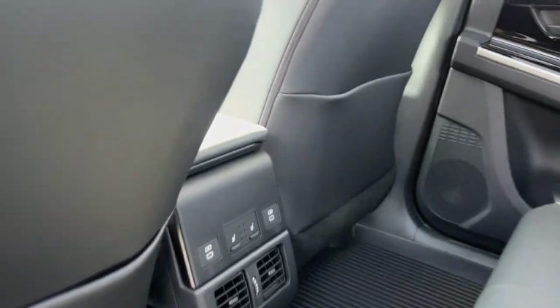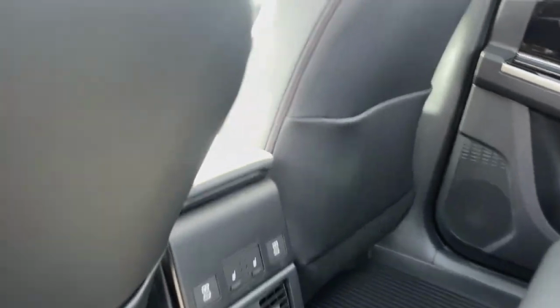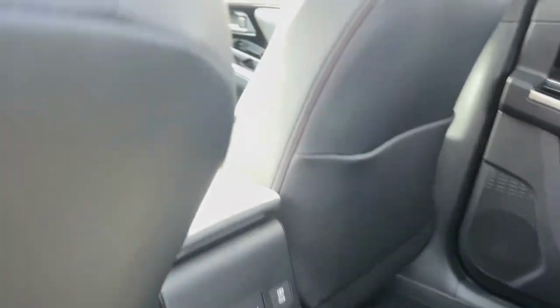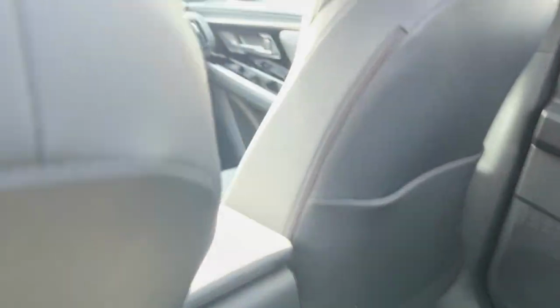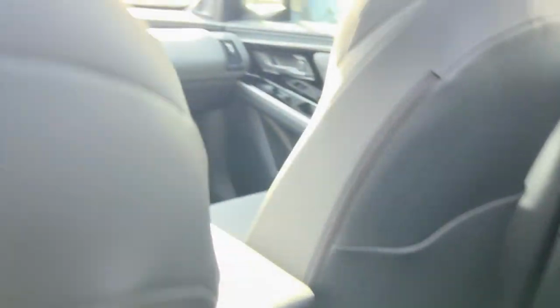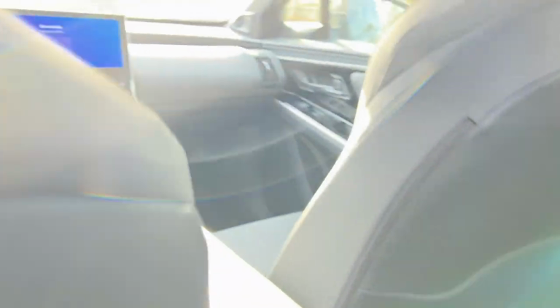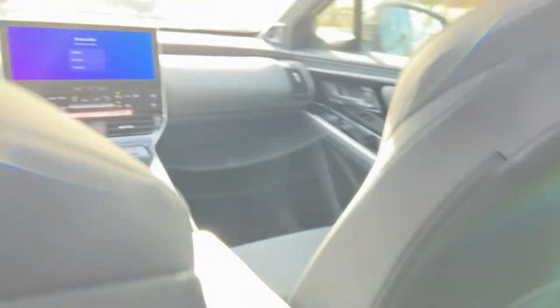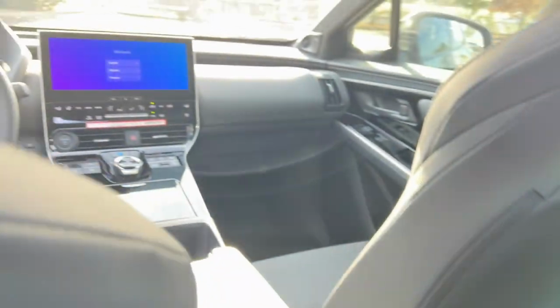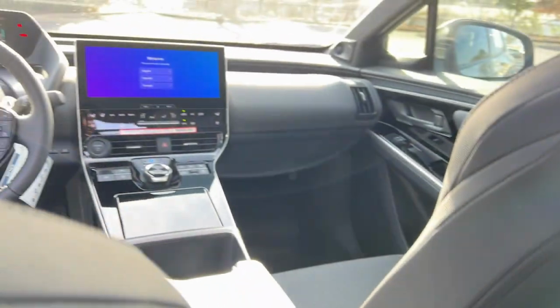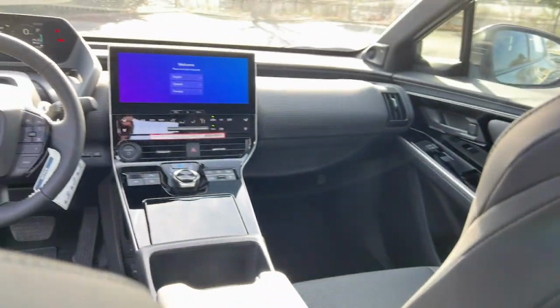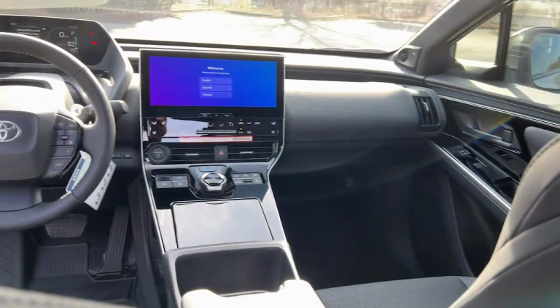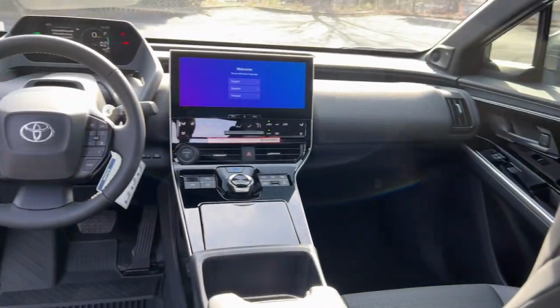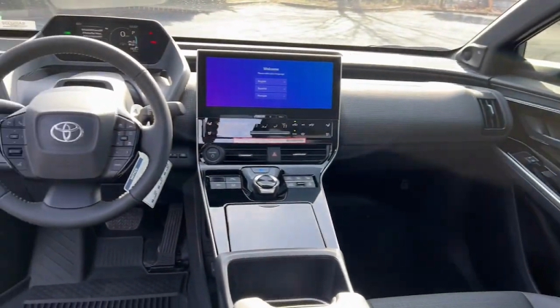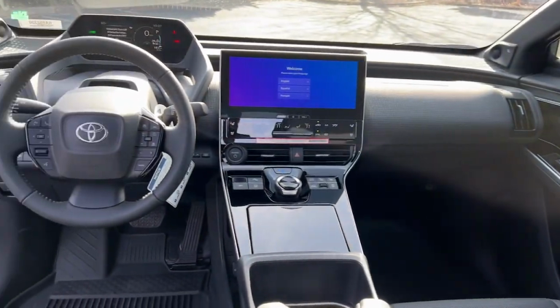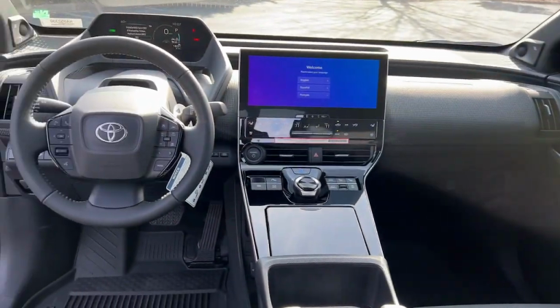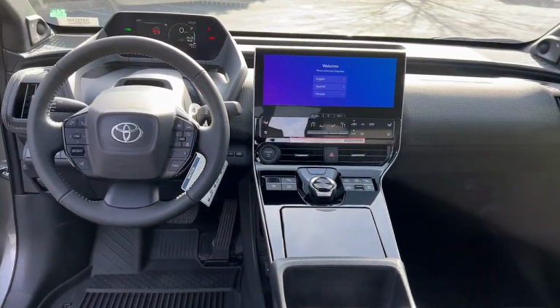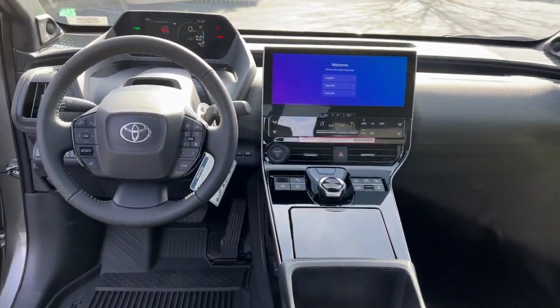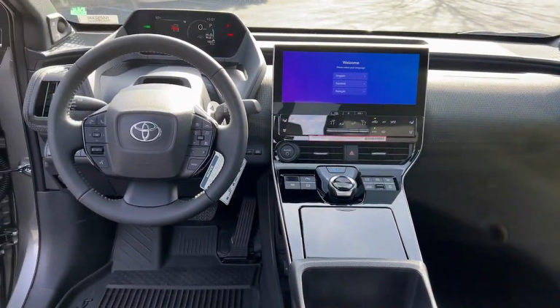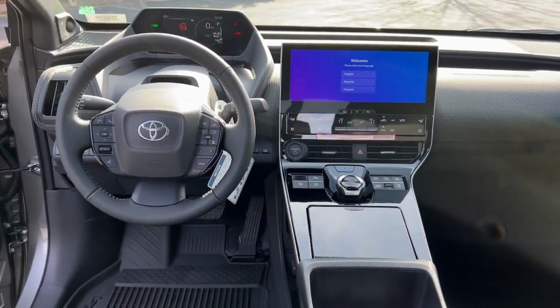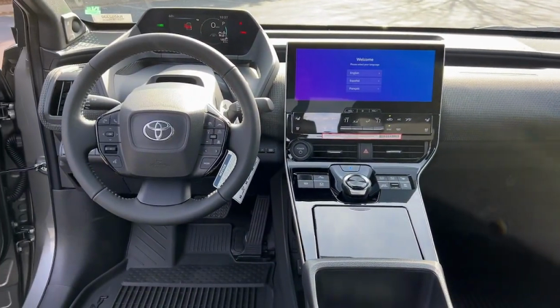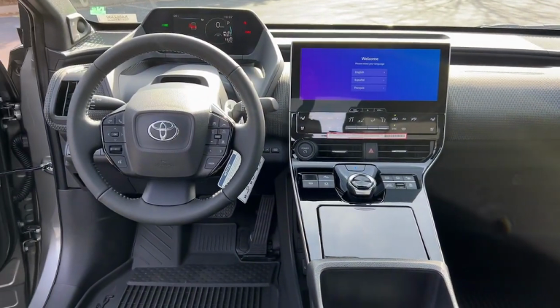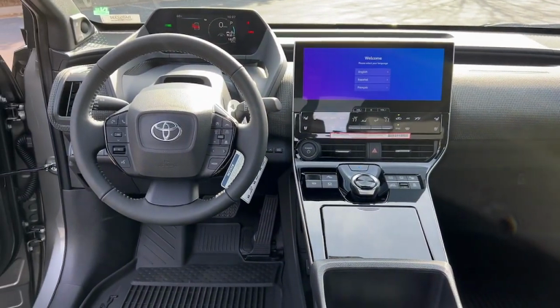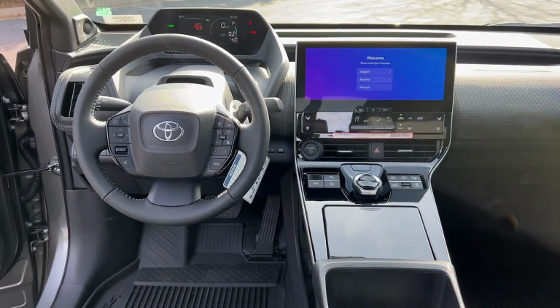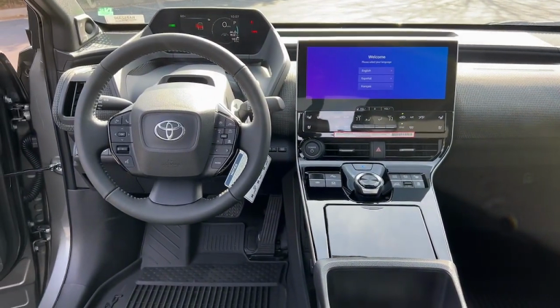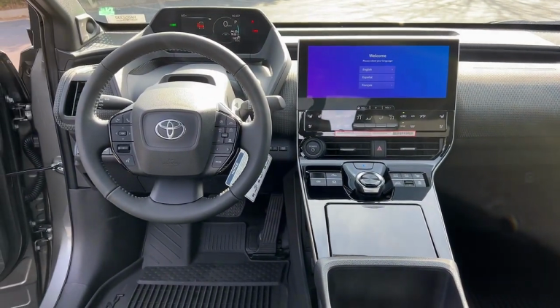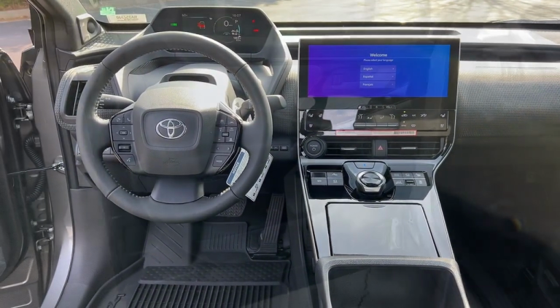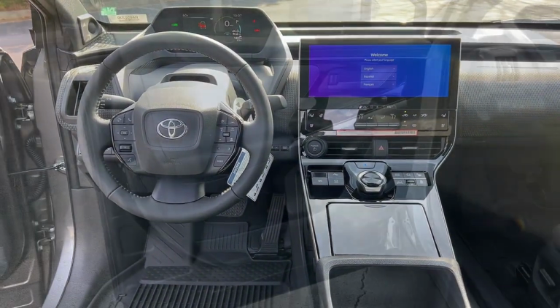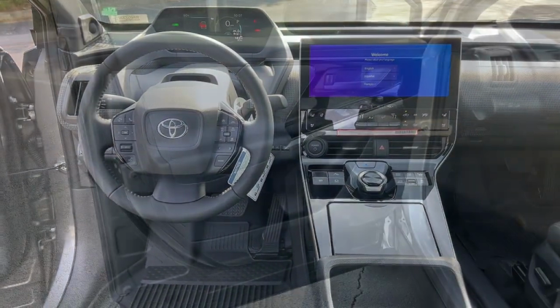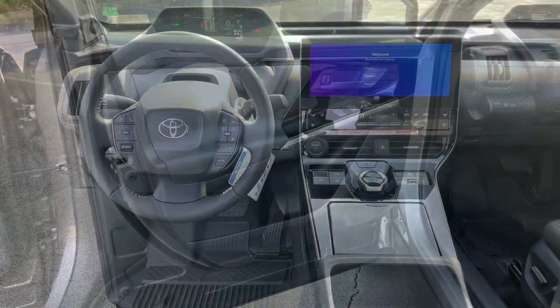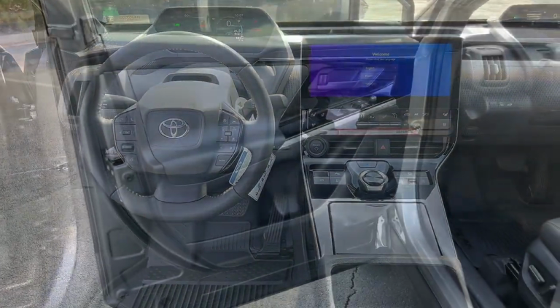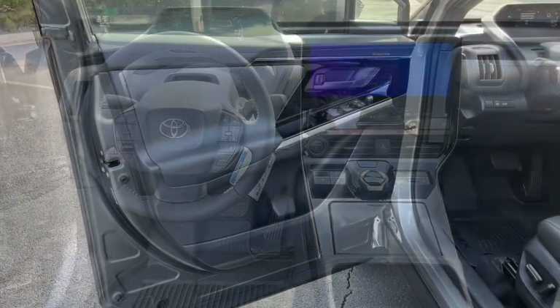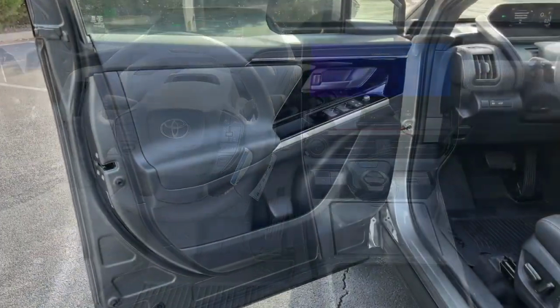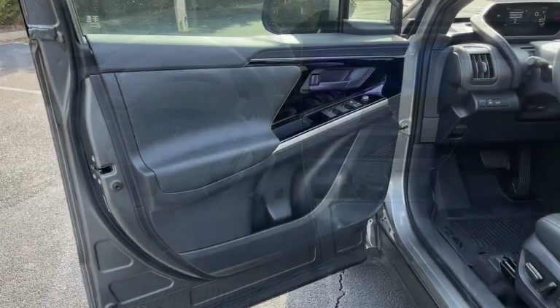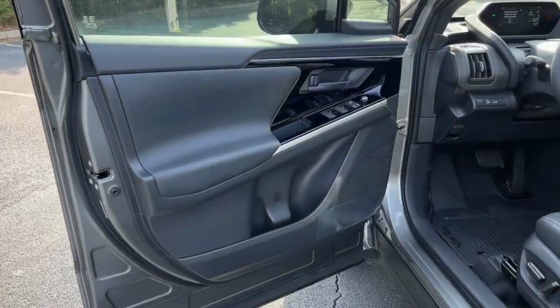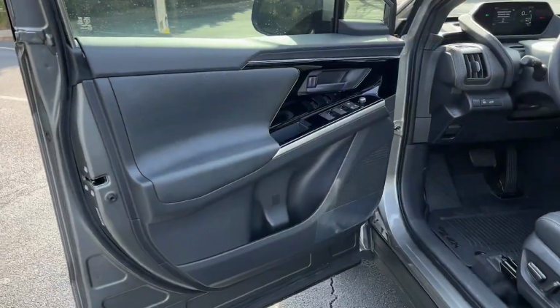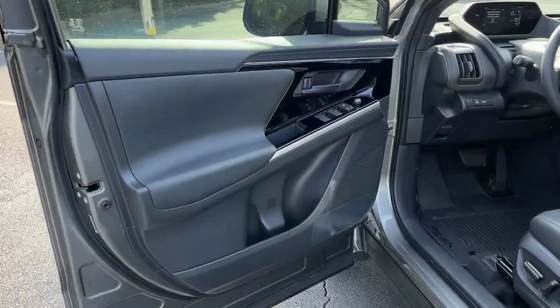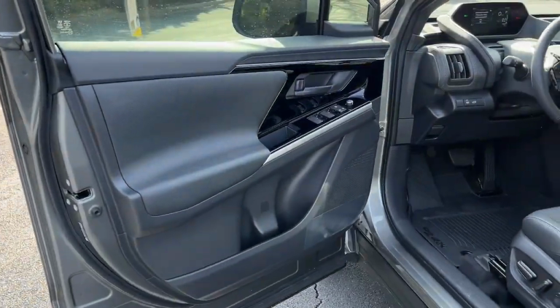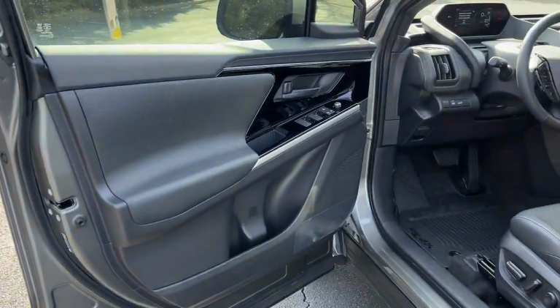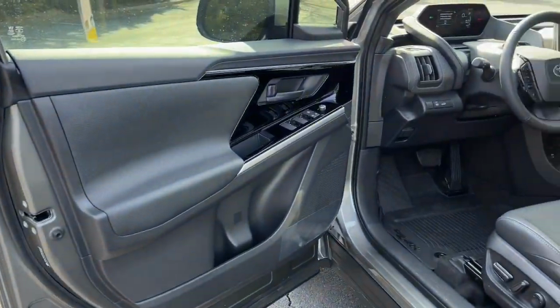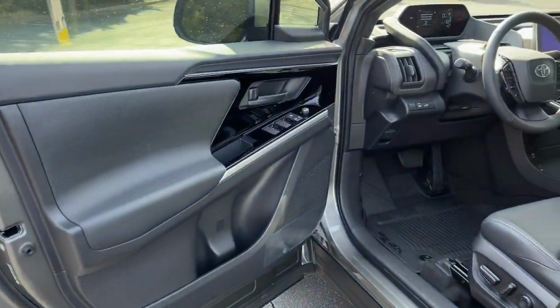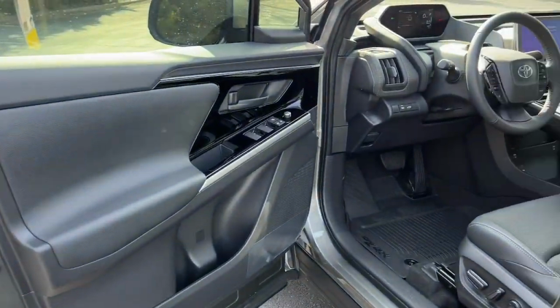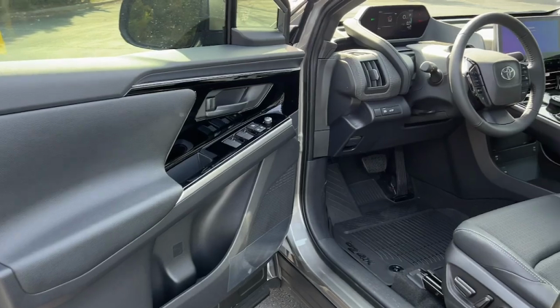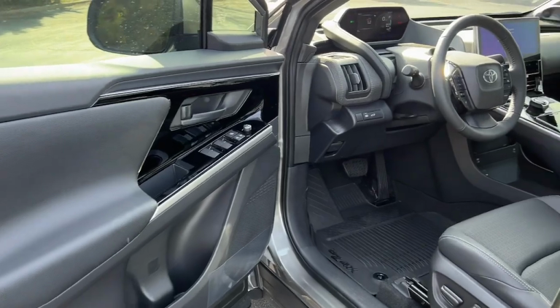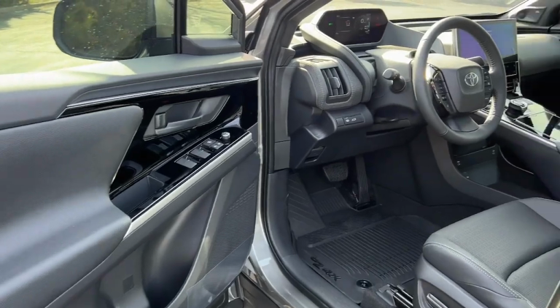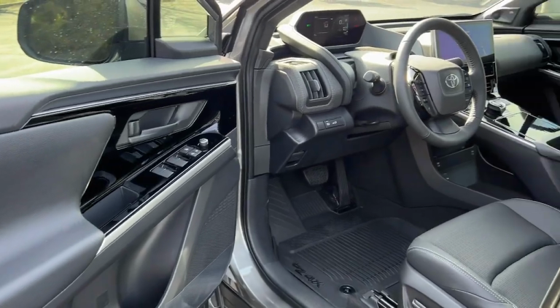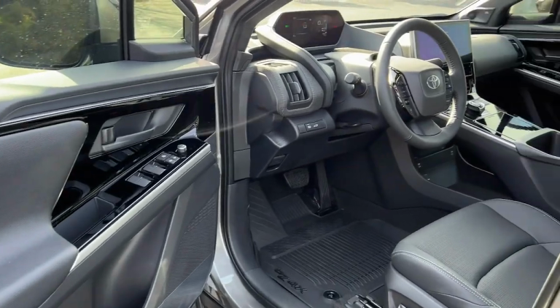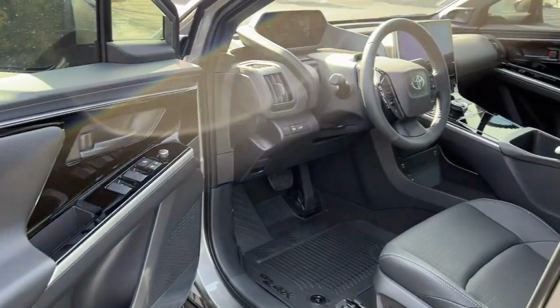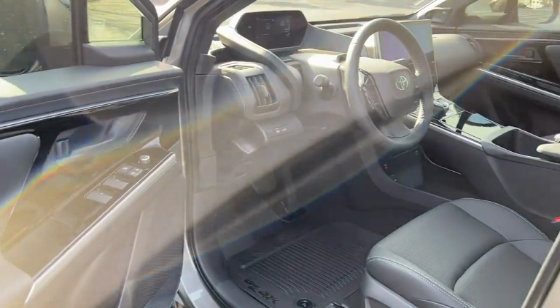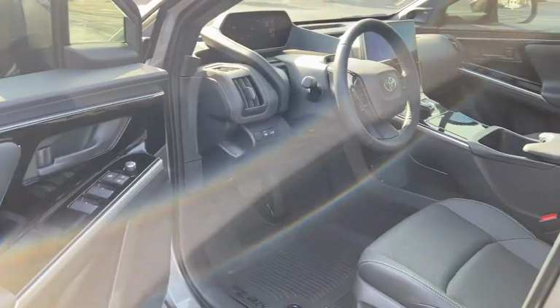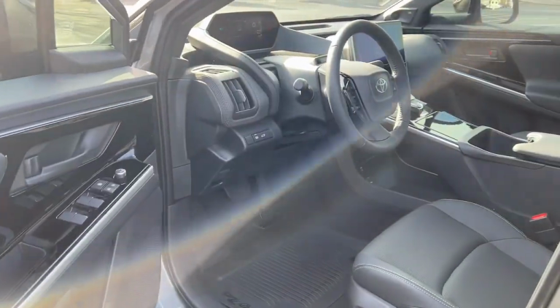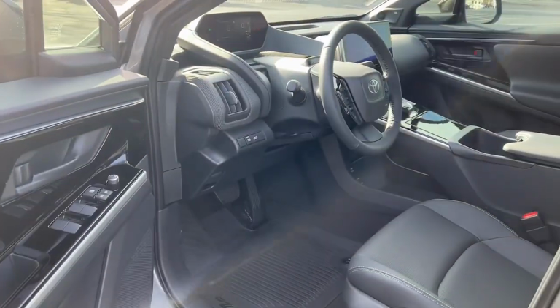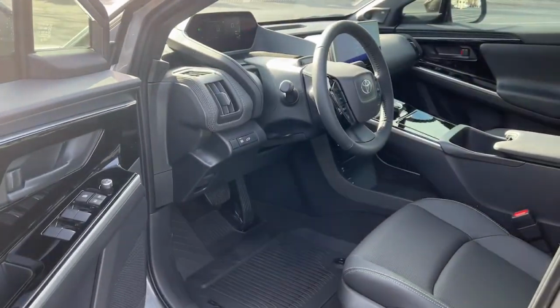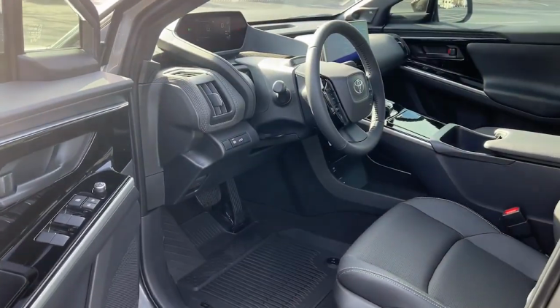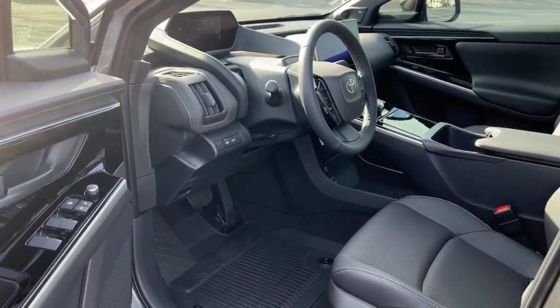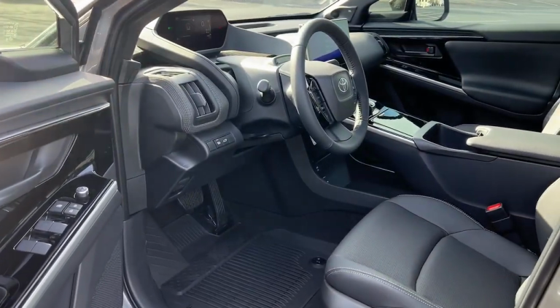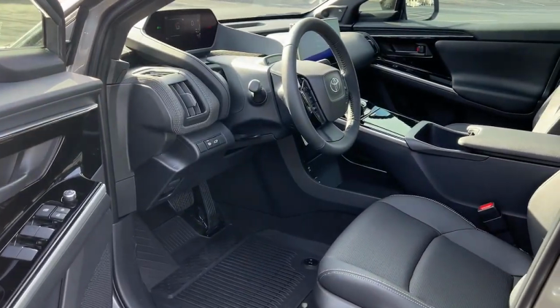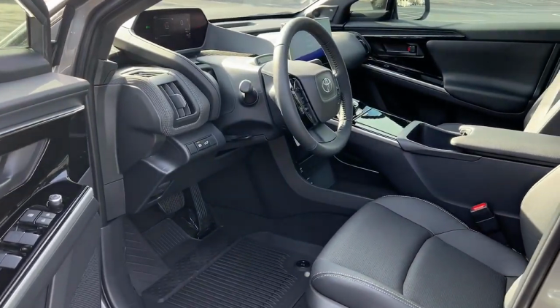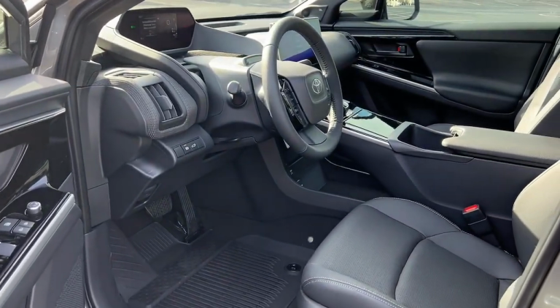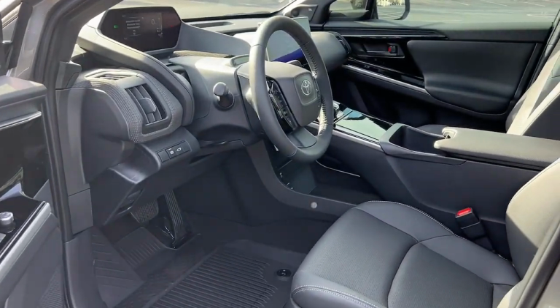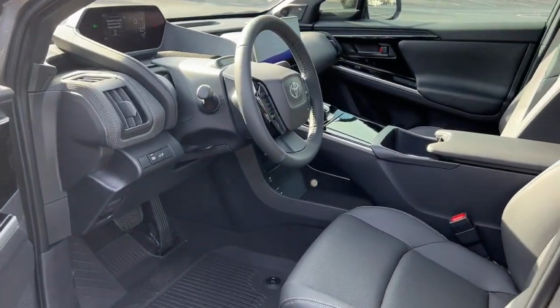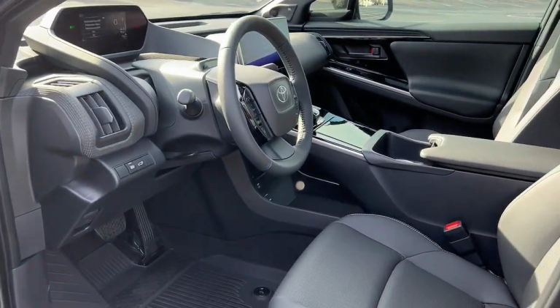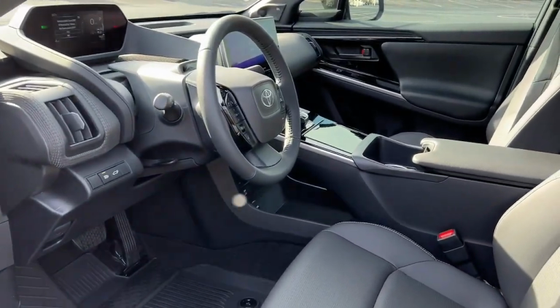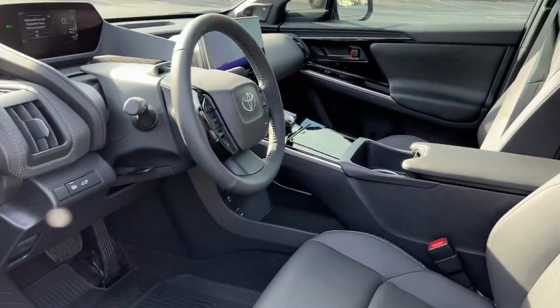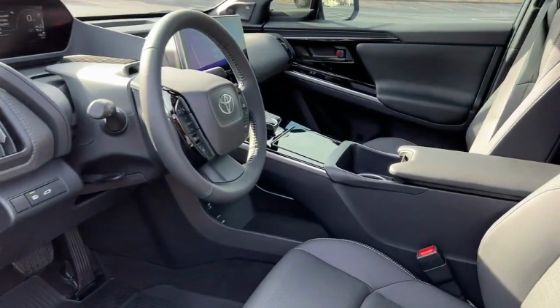Build a brighter, cleaner future in this efficient BZ4X. Come in for a road test — our team will make it the best part of your day.